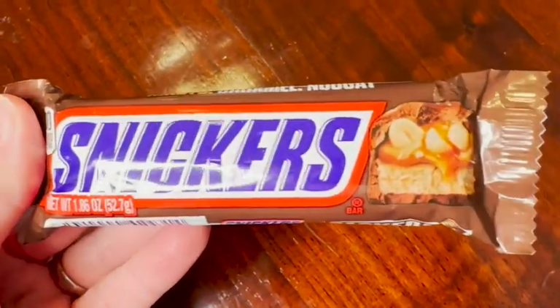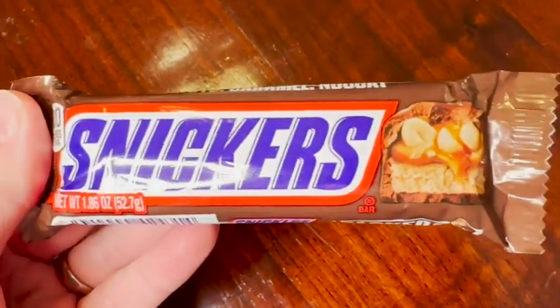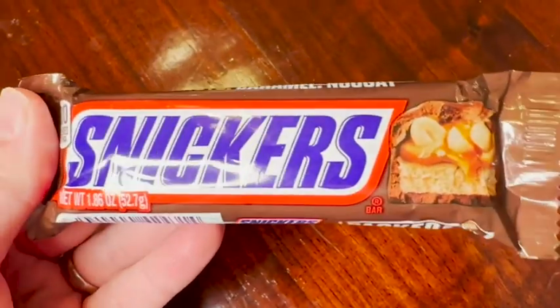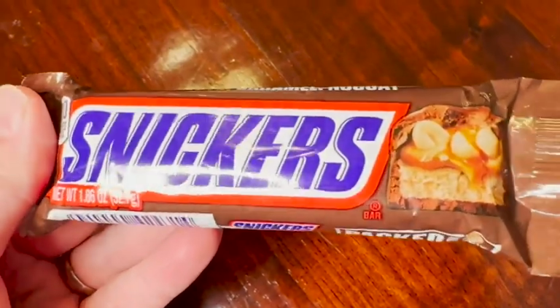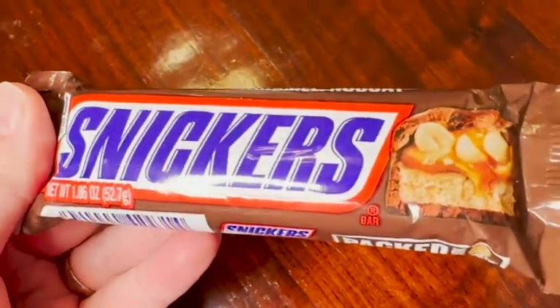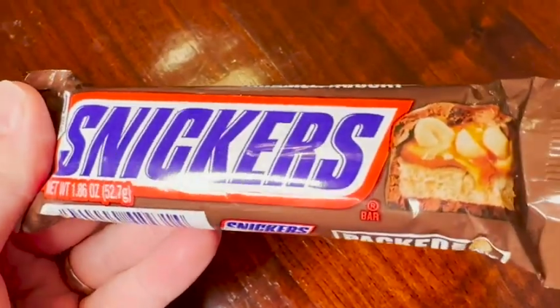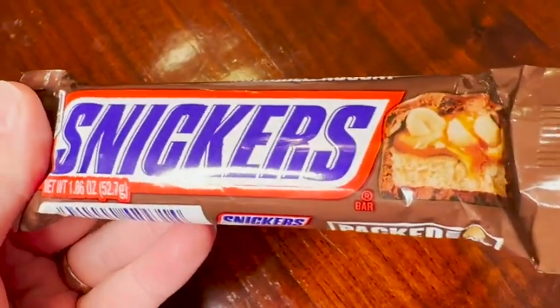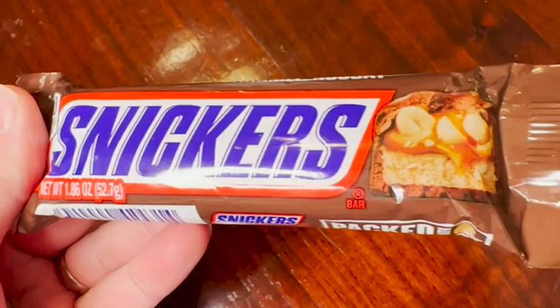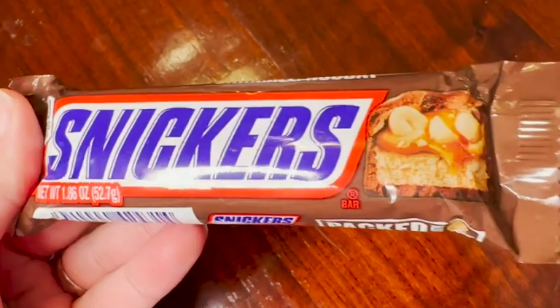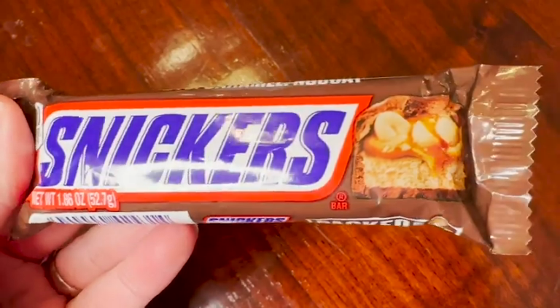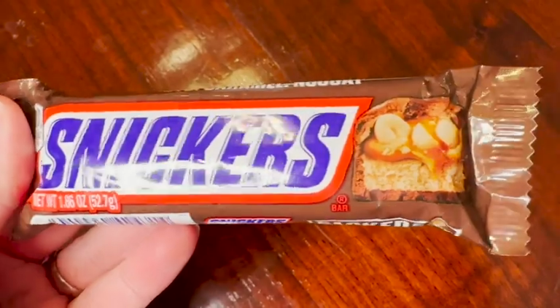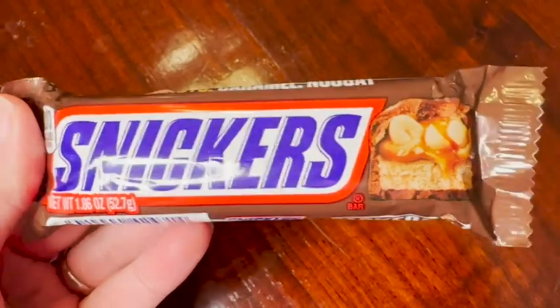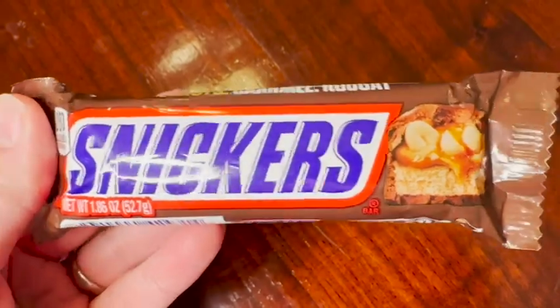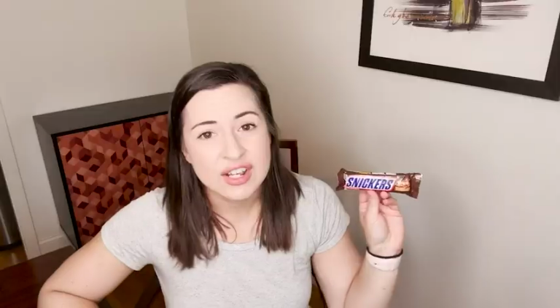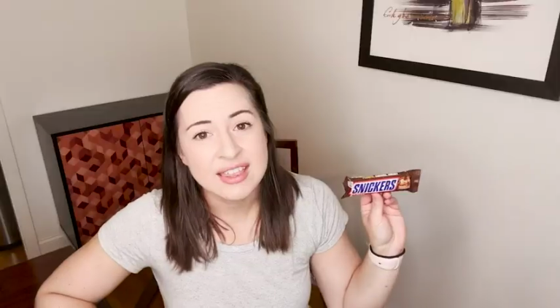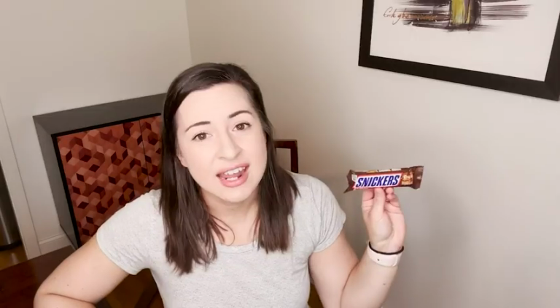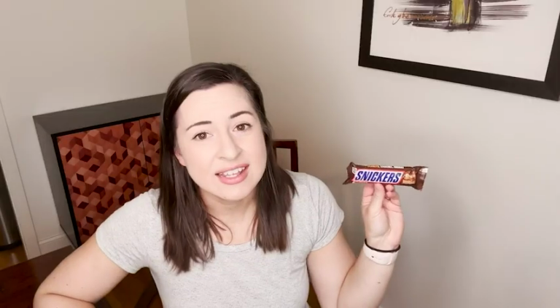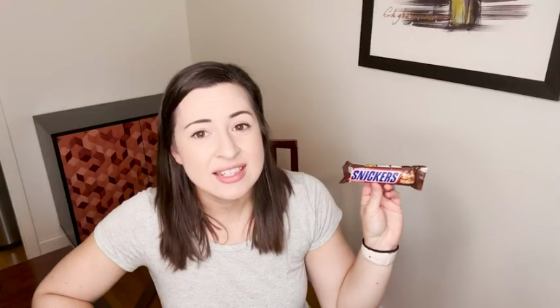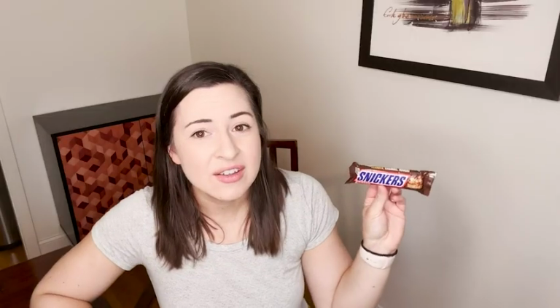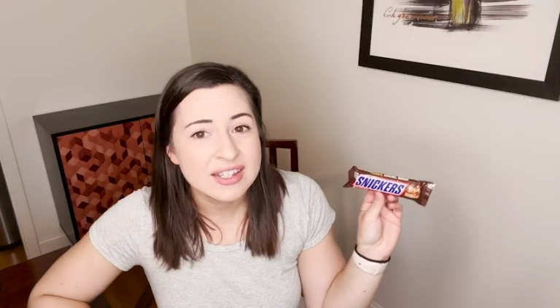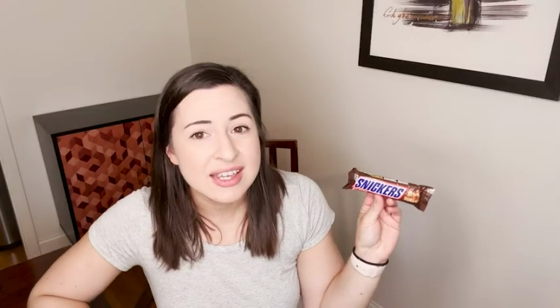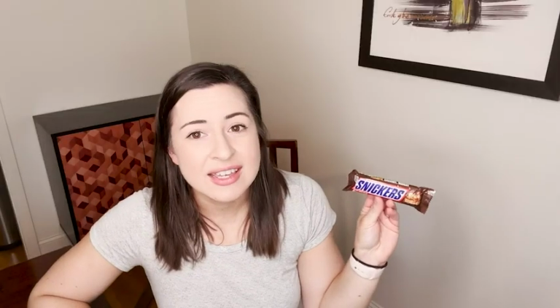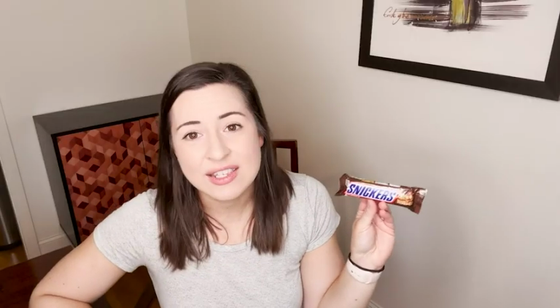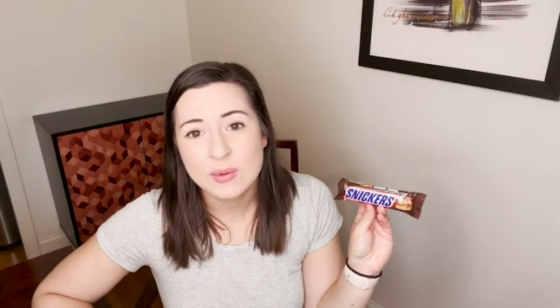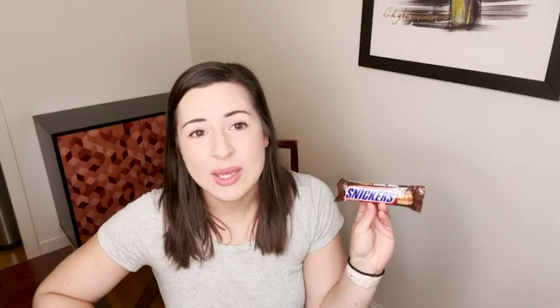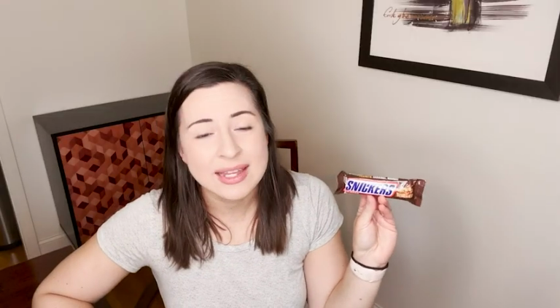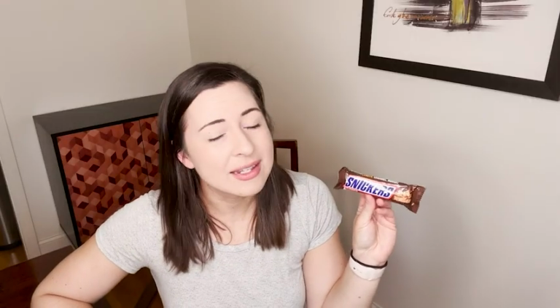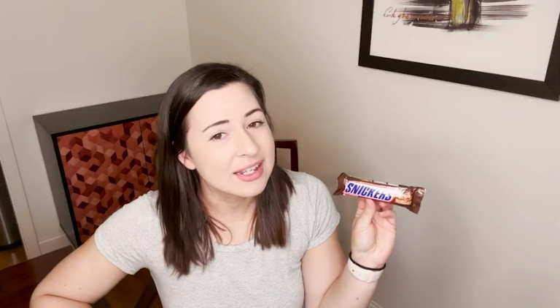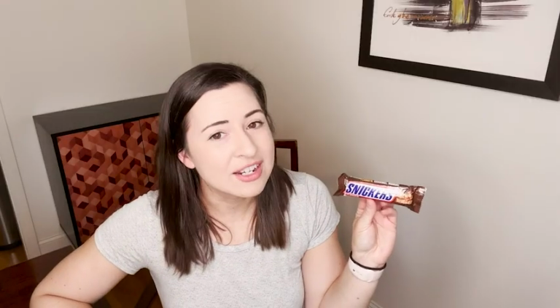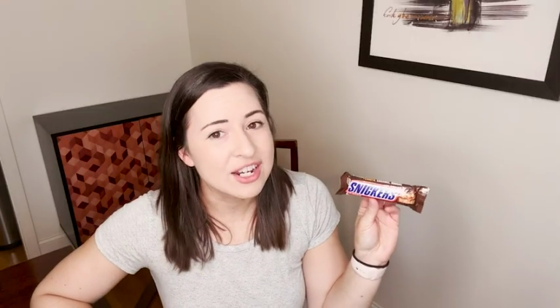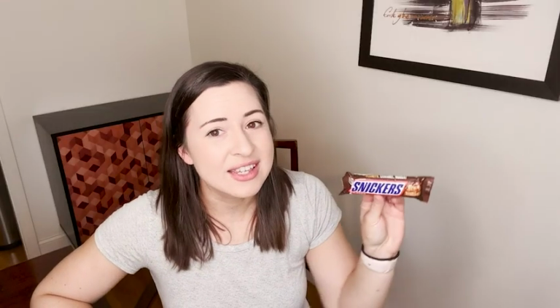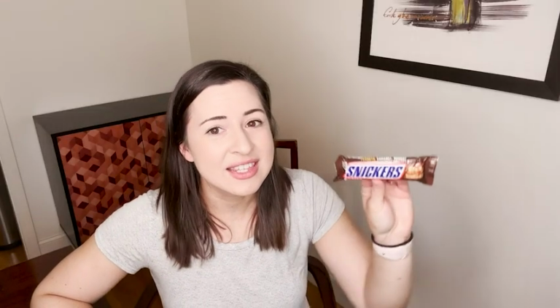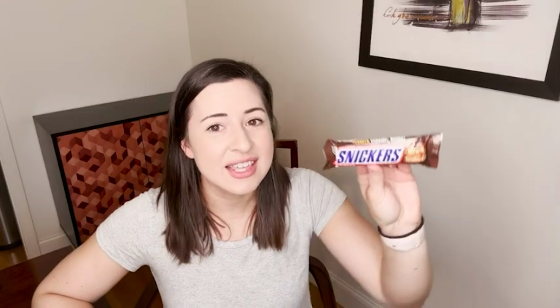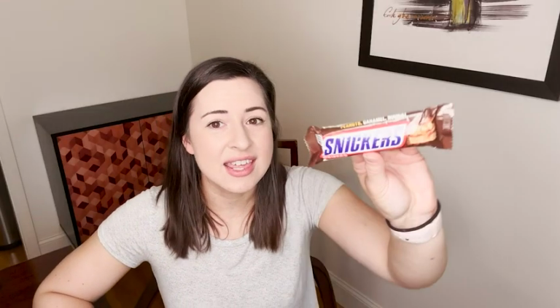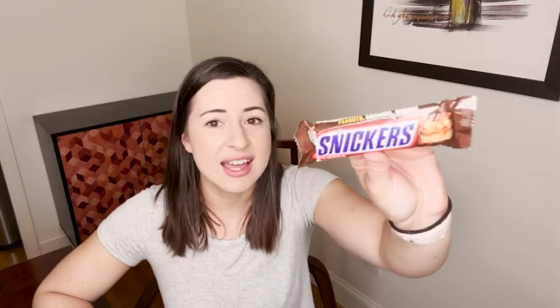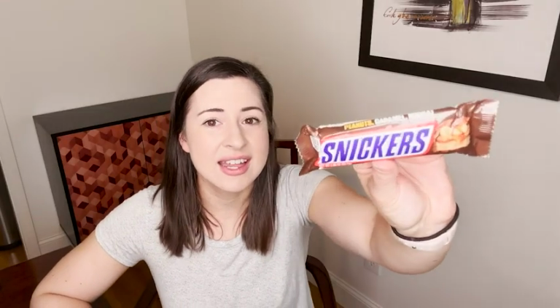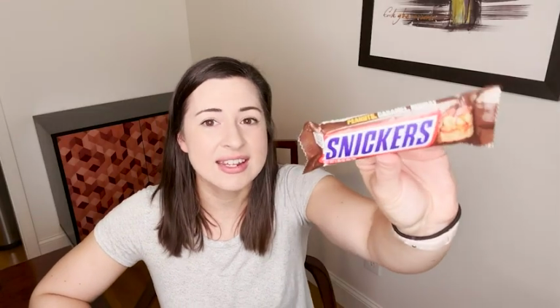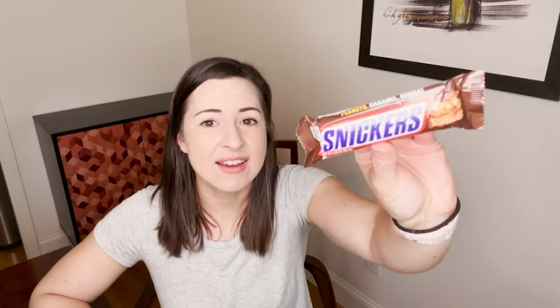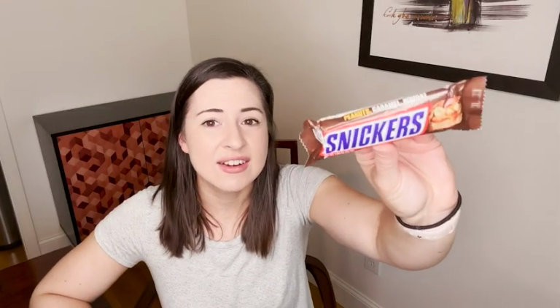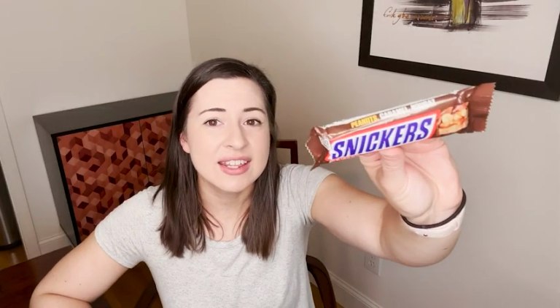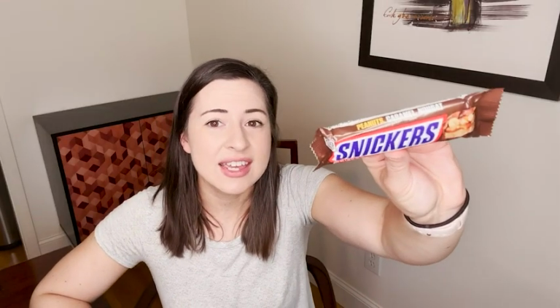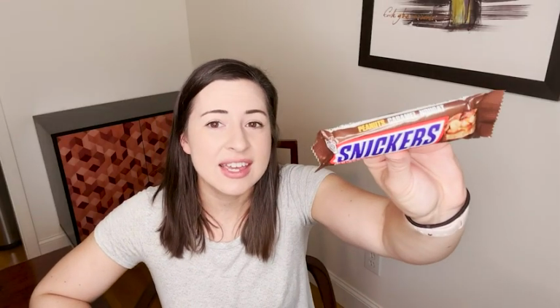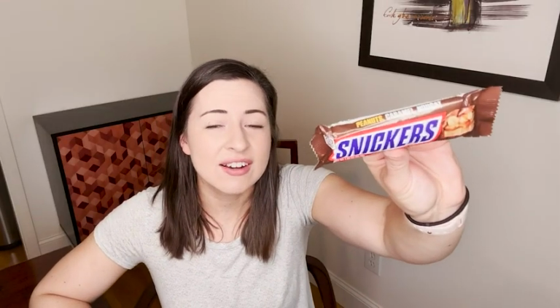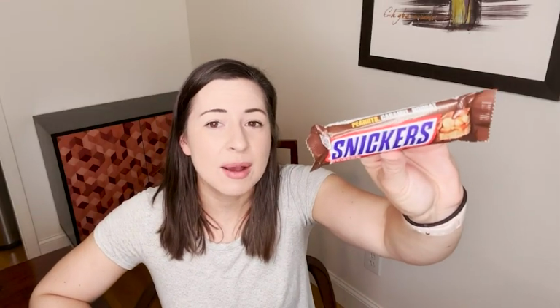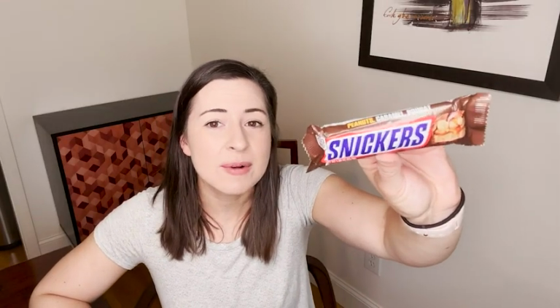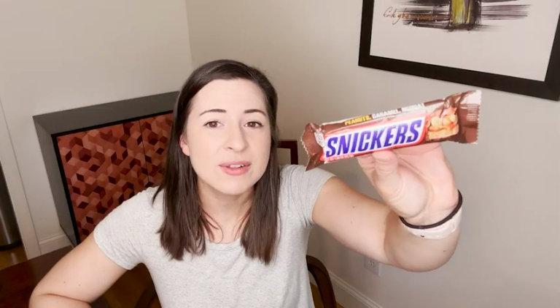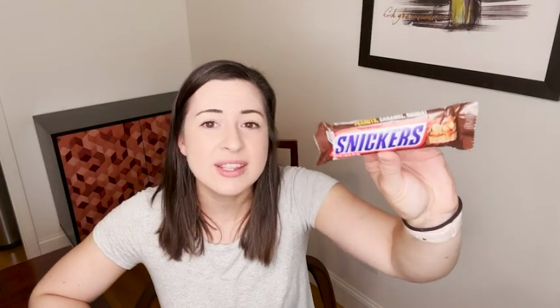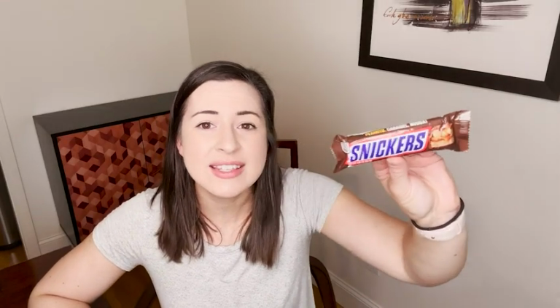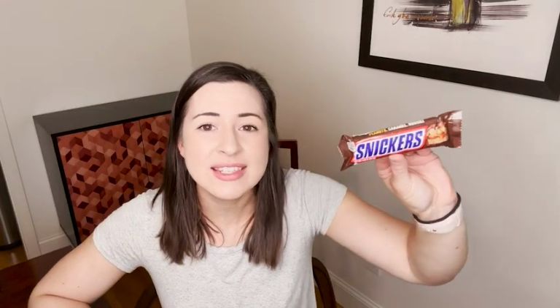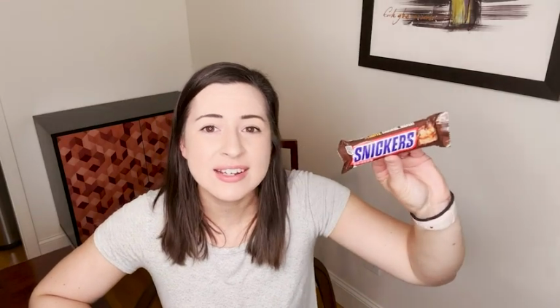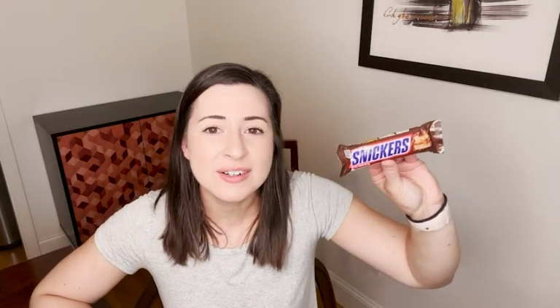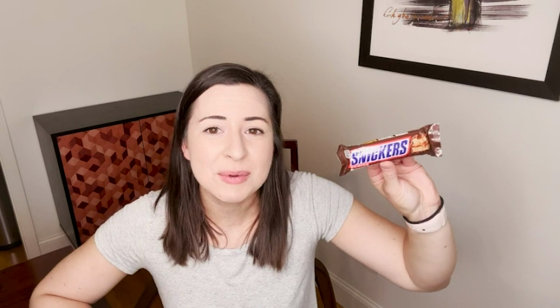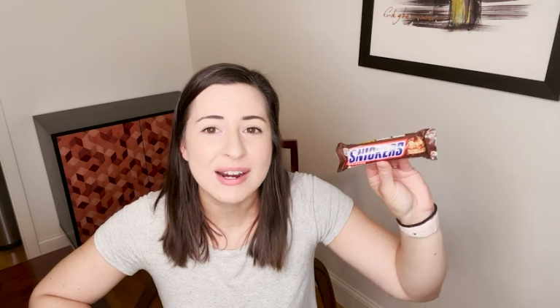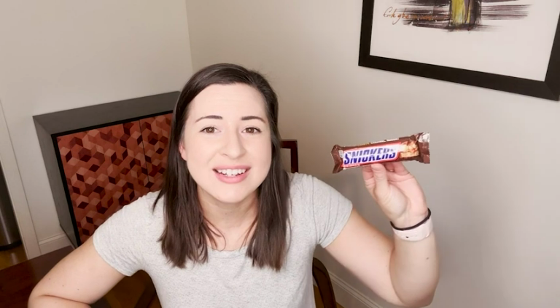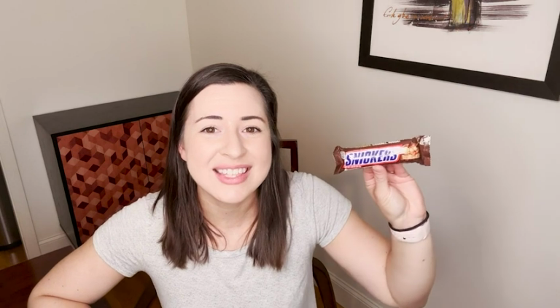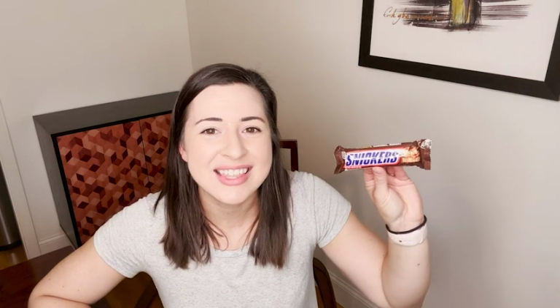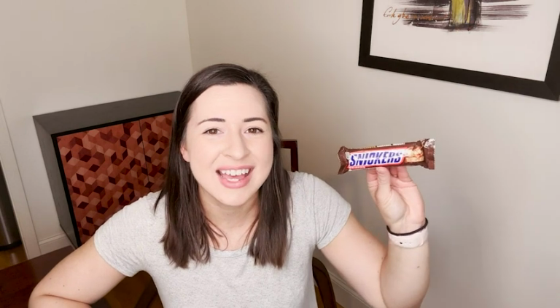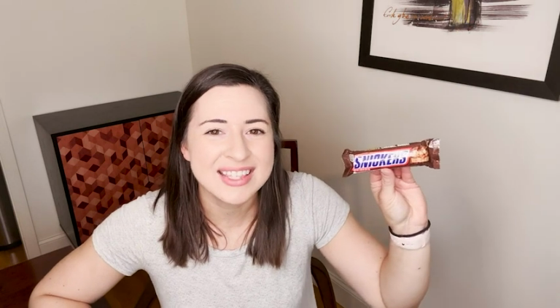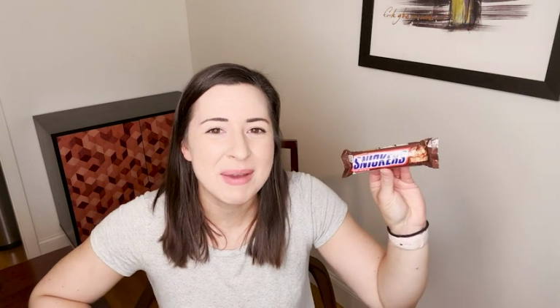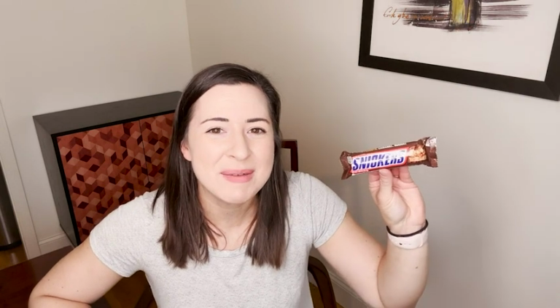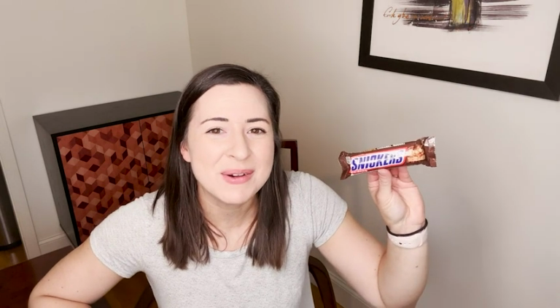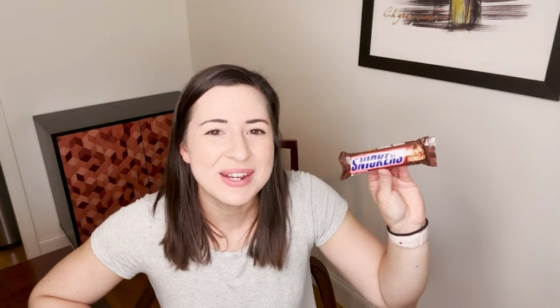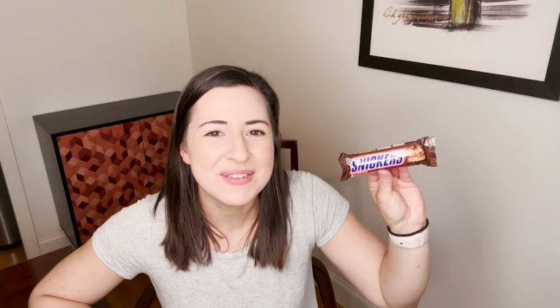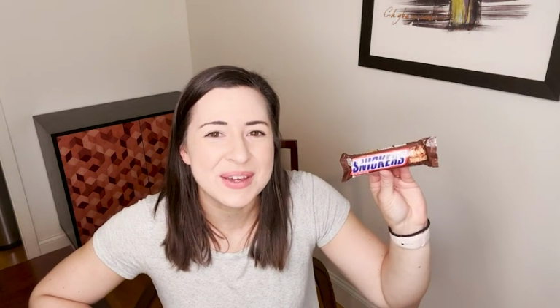So if you're looking for a tasty treat that is salty, sweet, and delicious, then definitely grab a hold of these Snickers bars. That's my point of view.